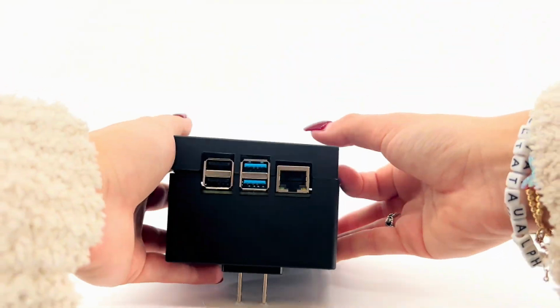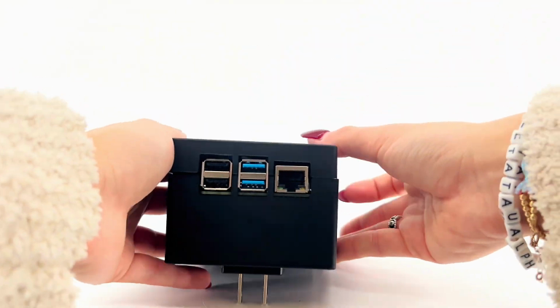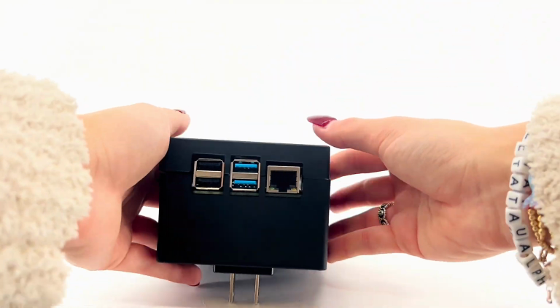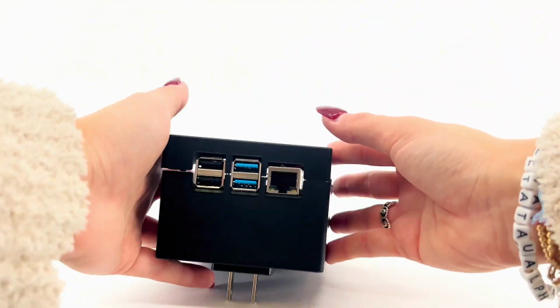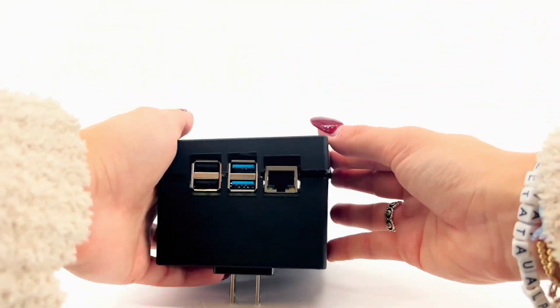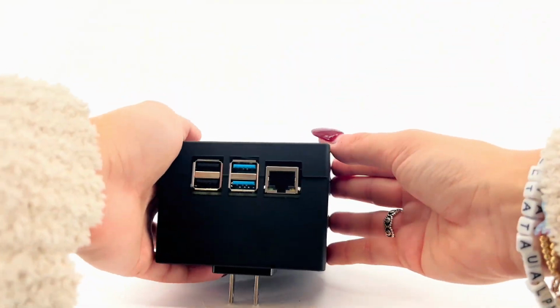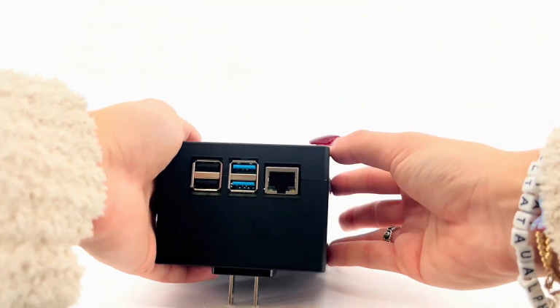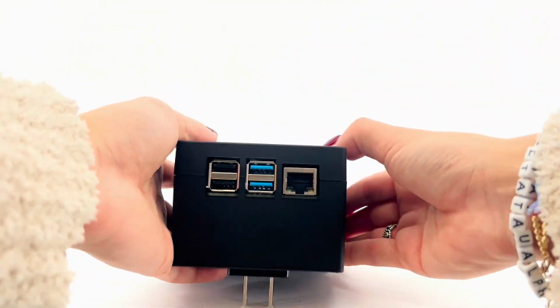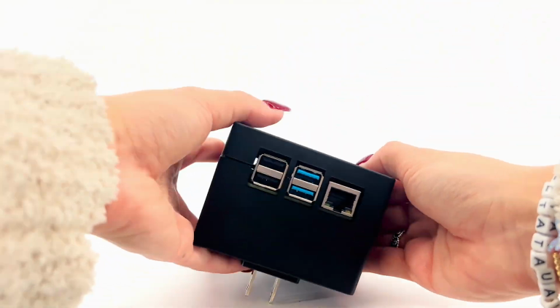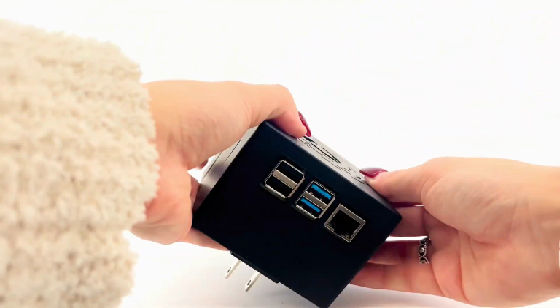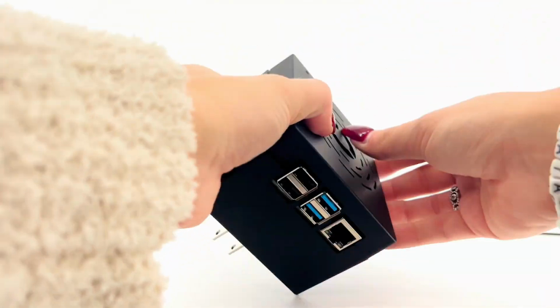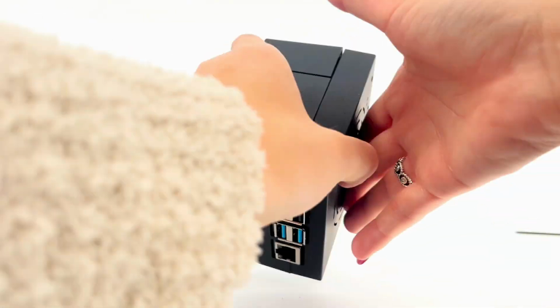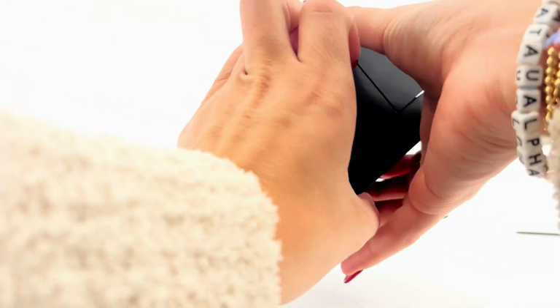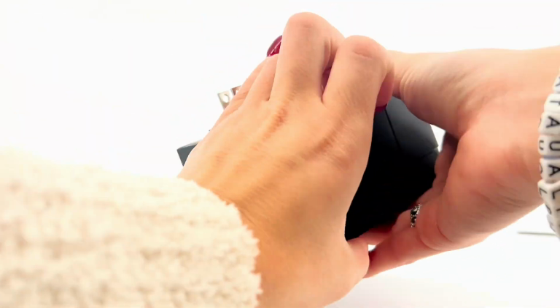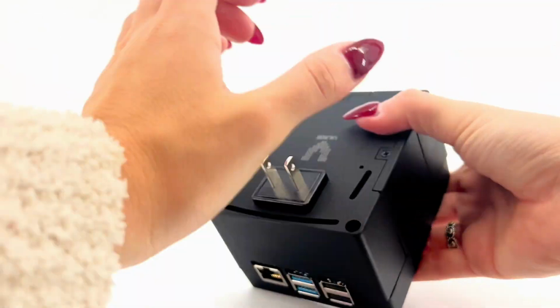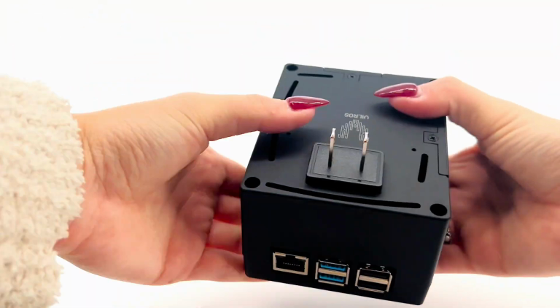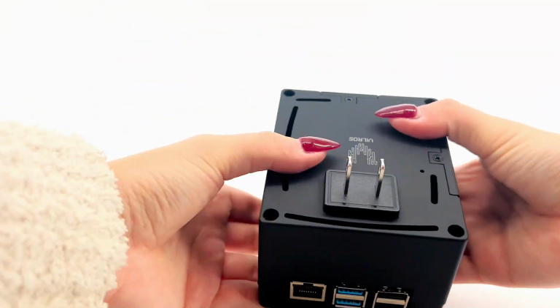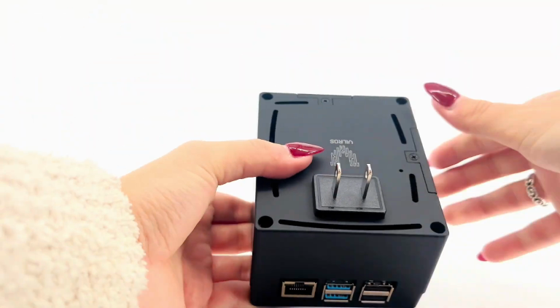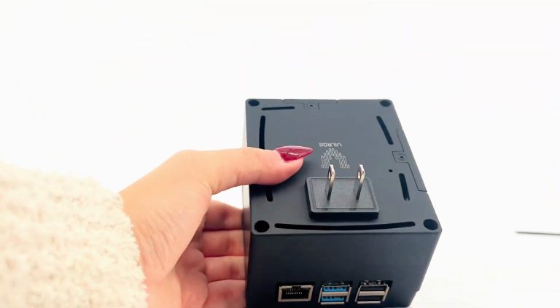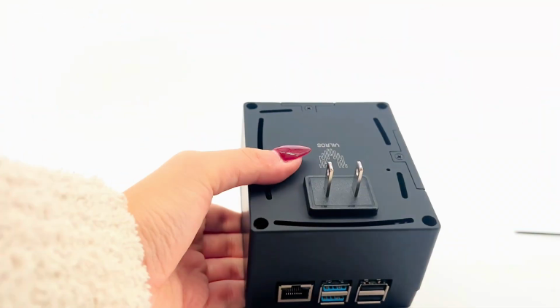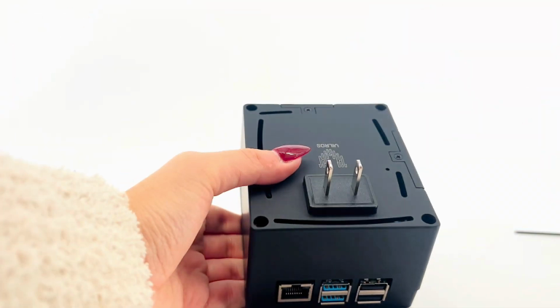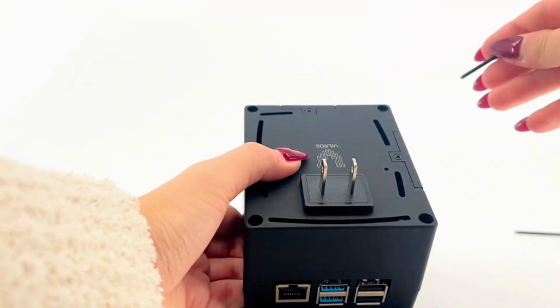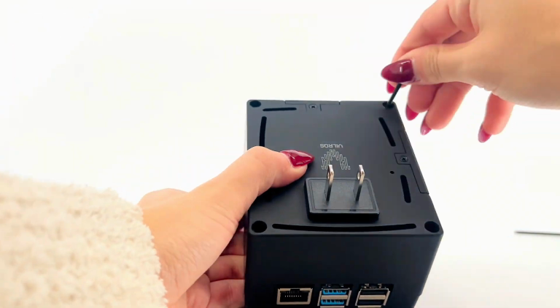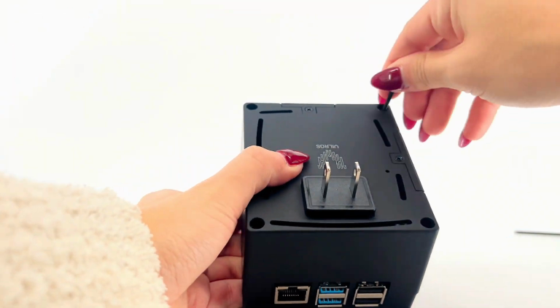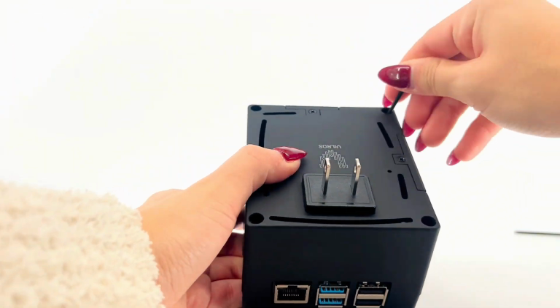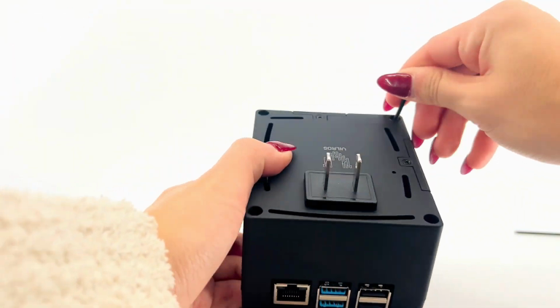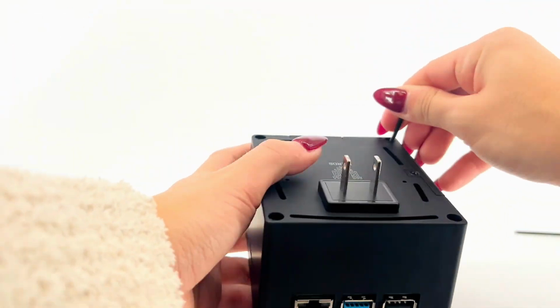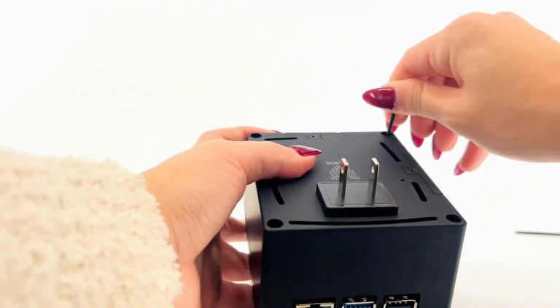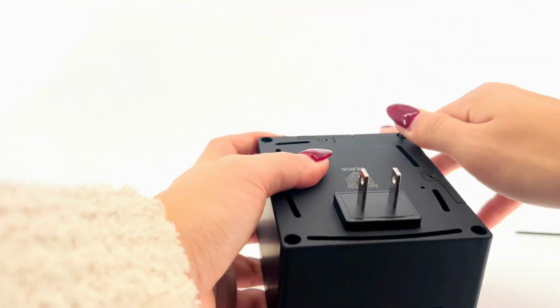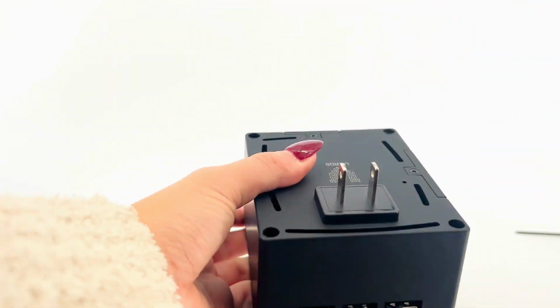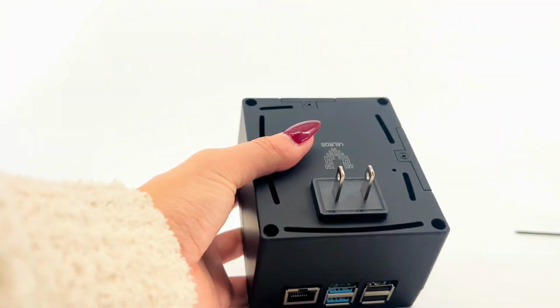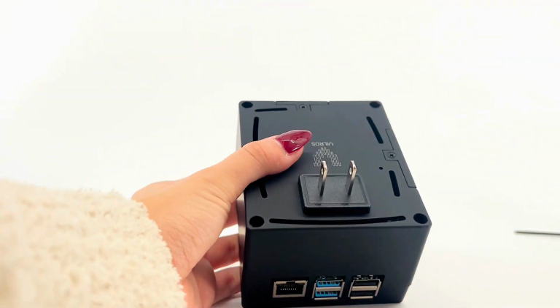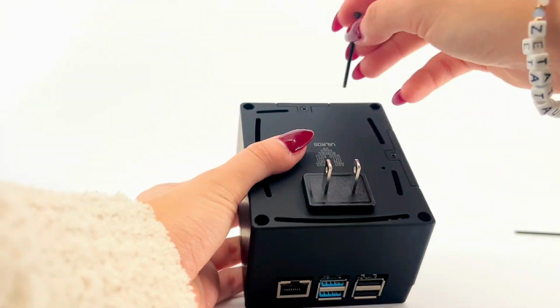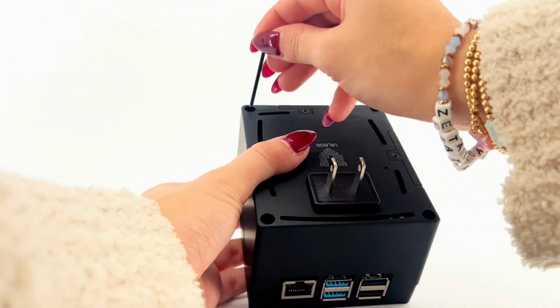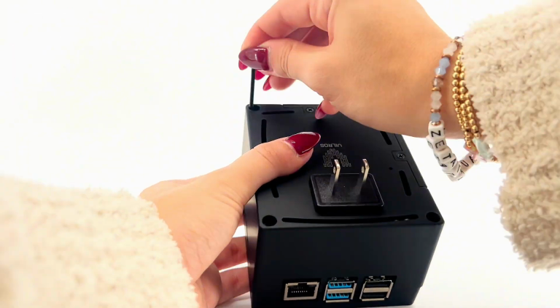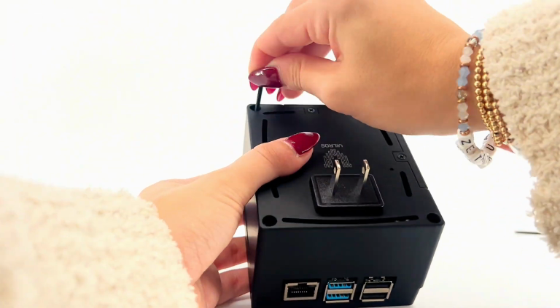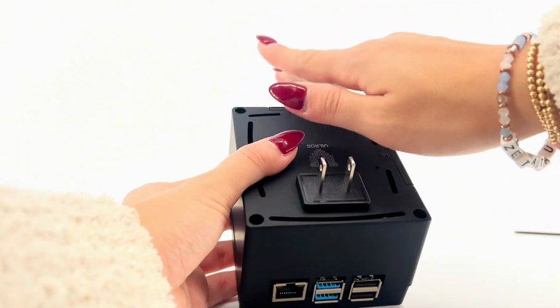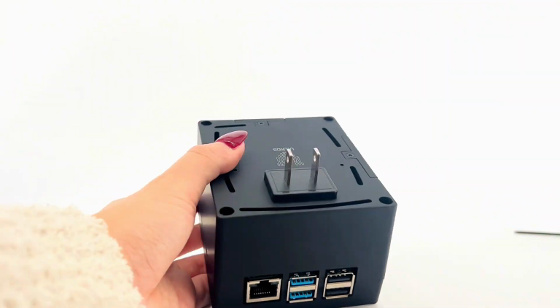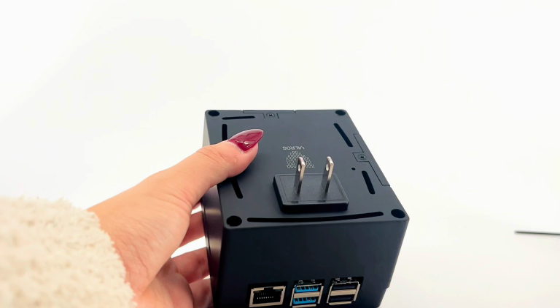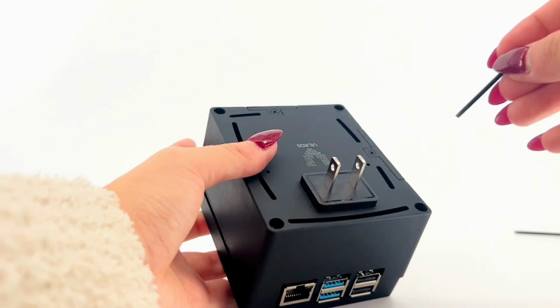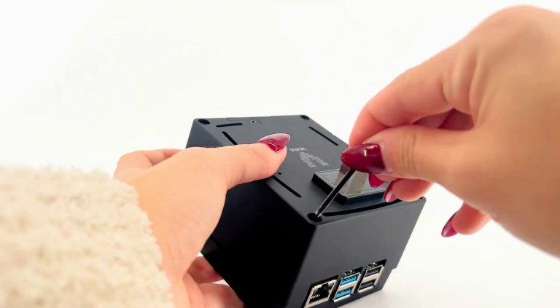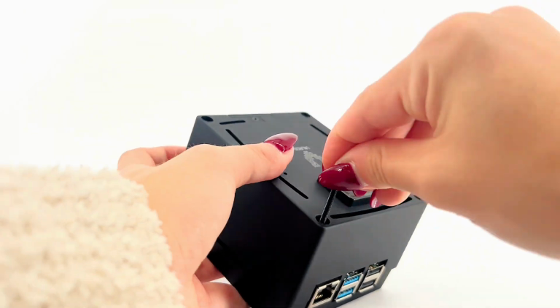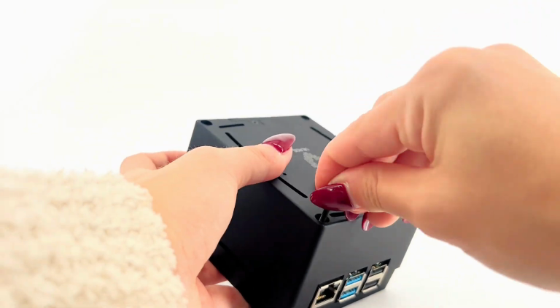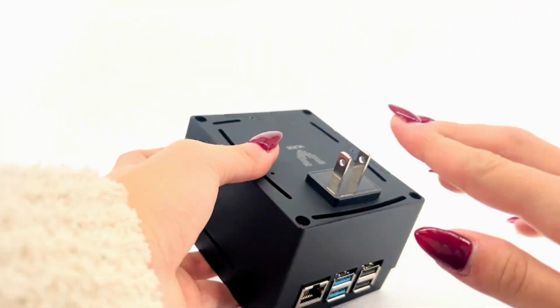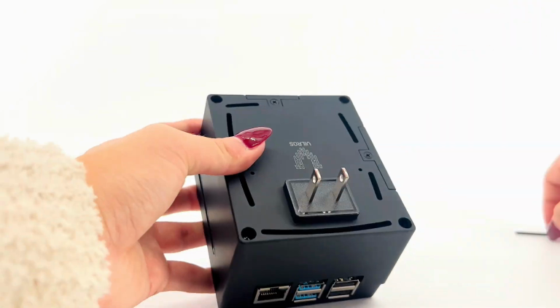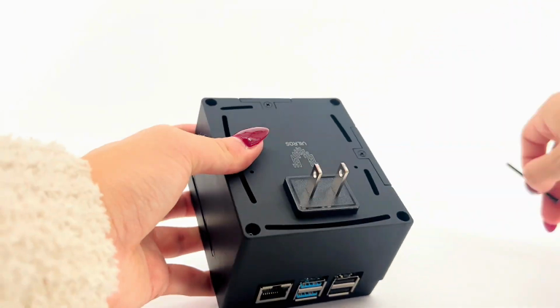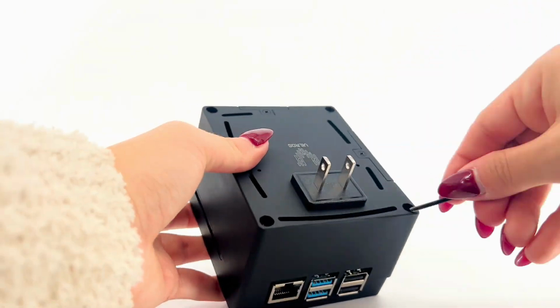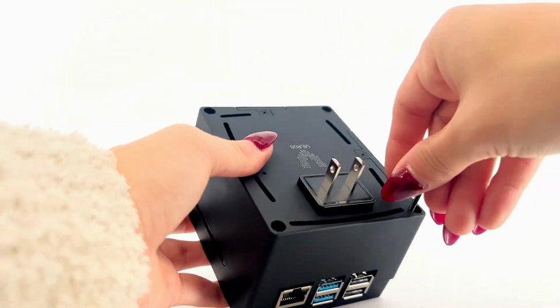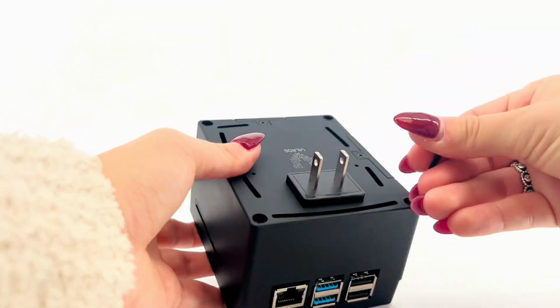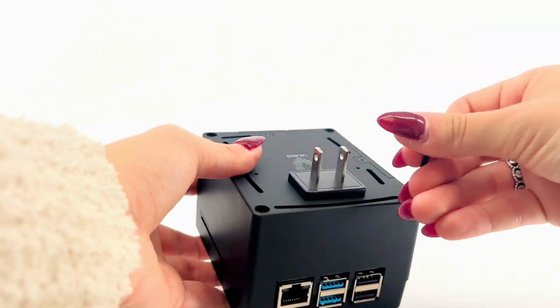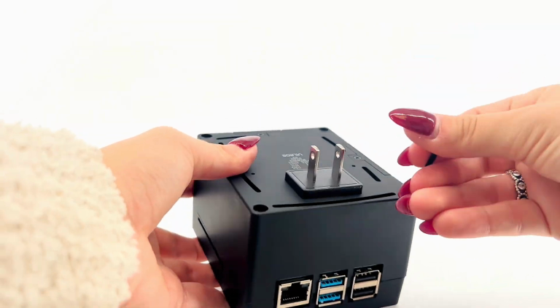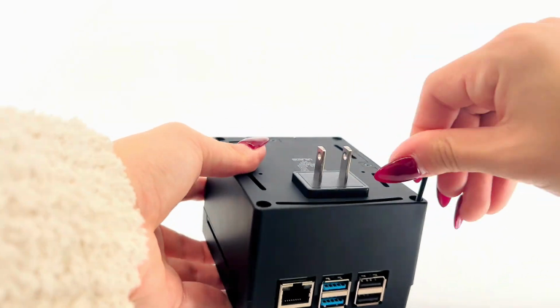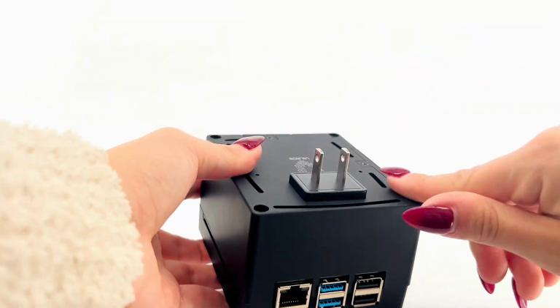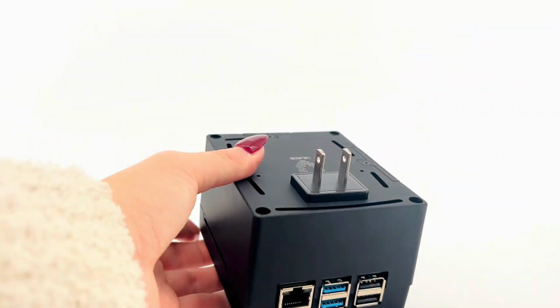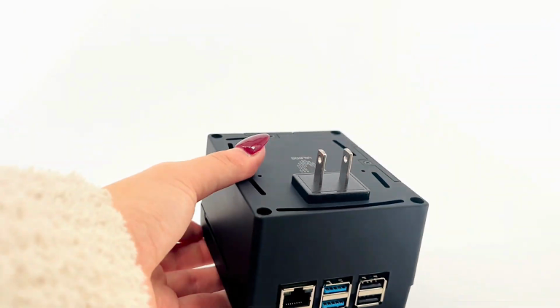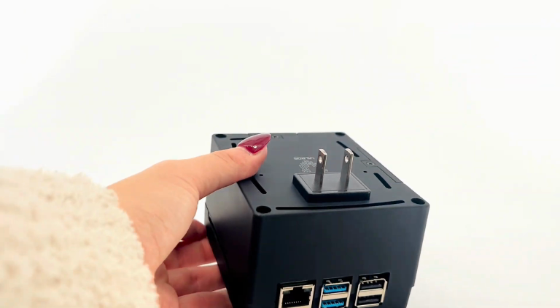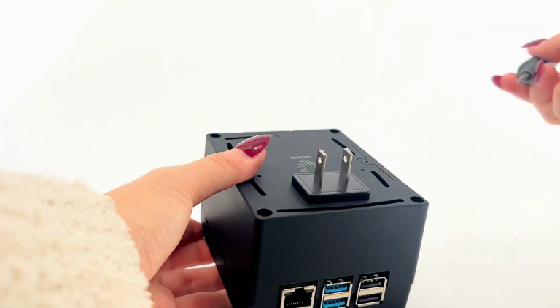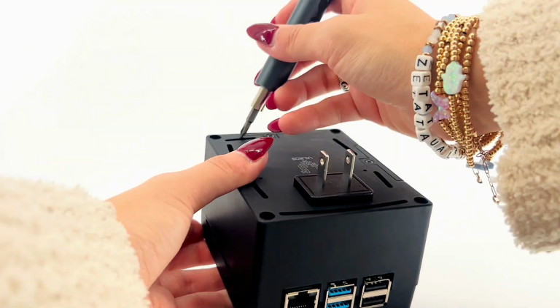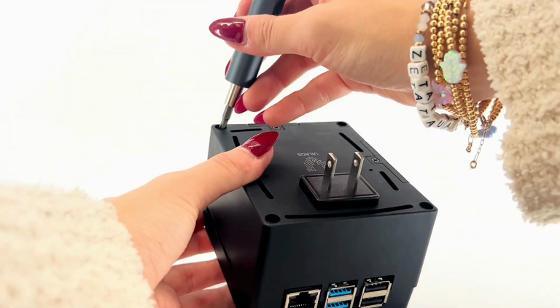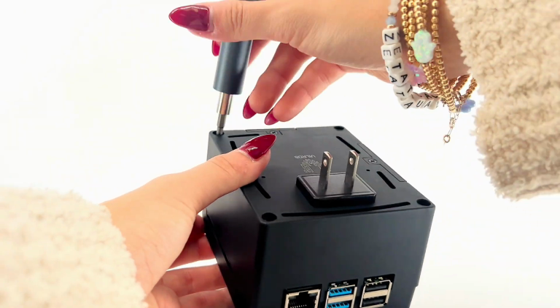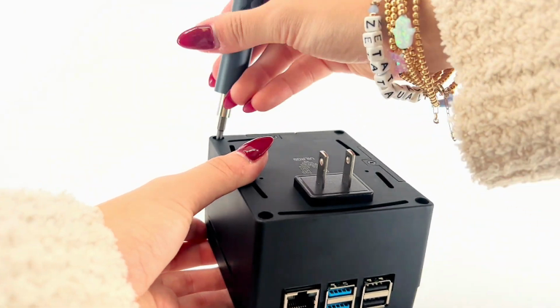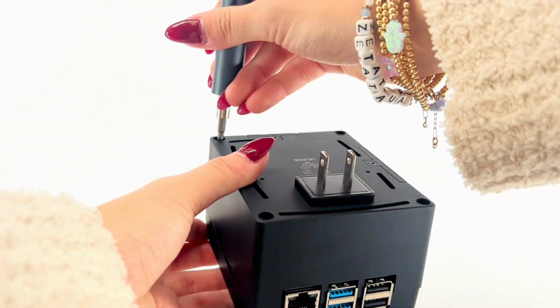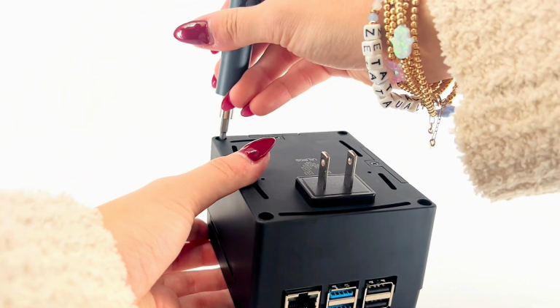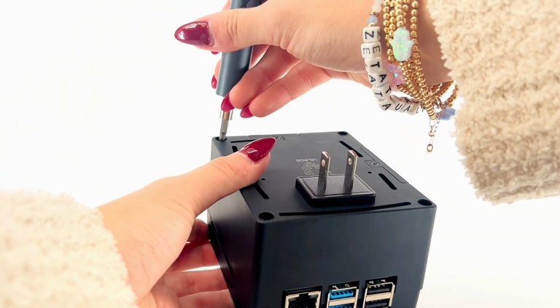Close the back of the case. Once the back of the case is secured, screw the remaining screws to the back of the case.